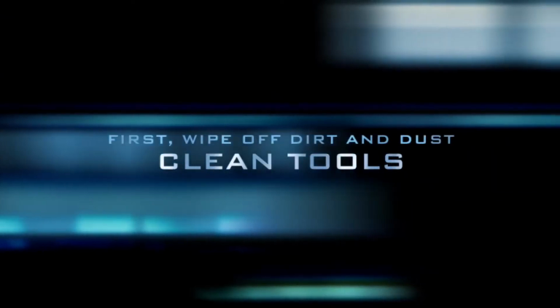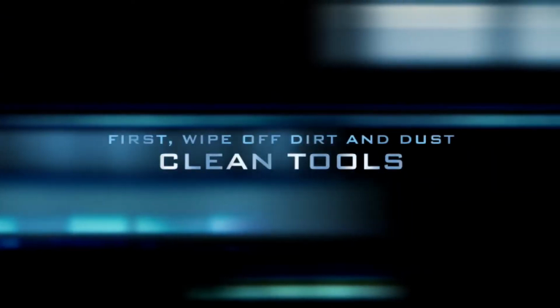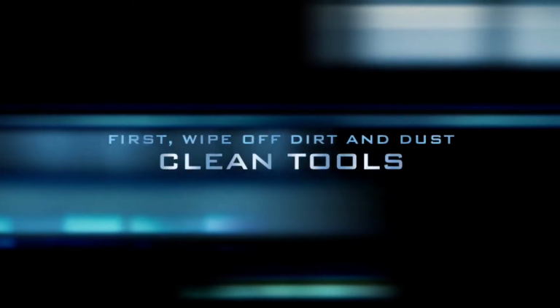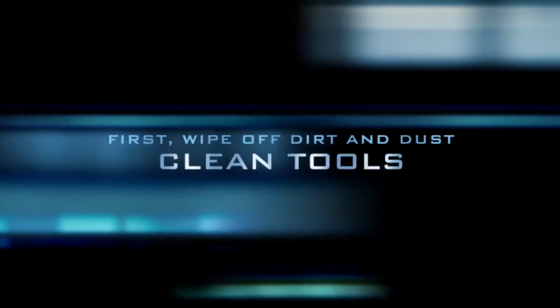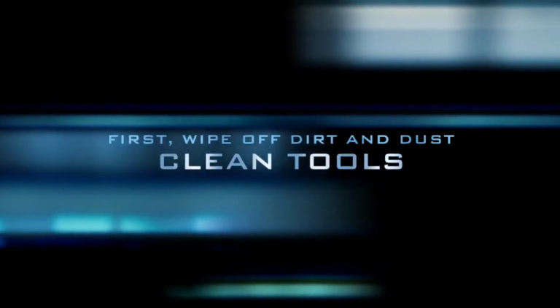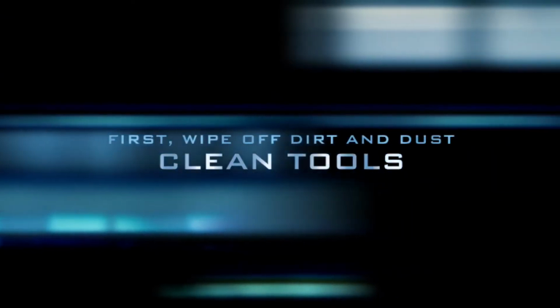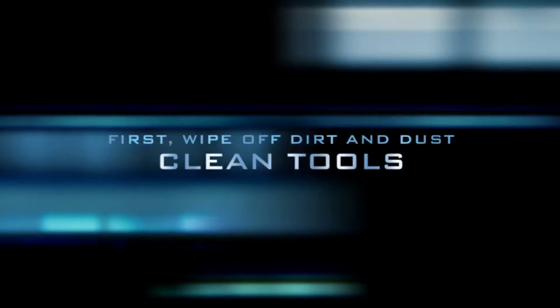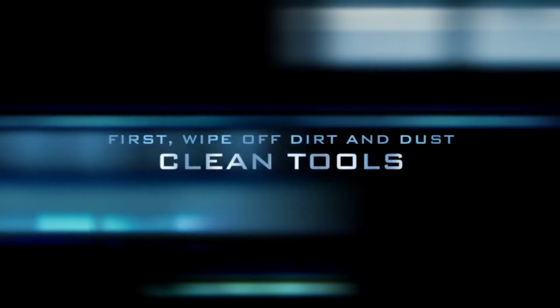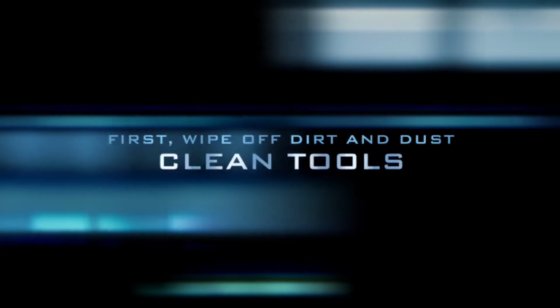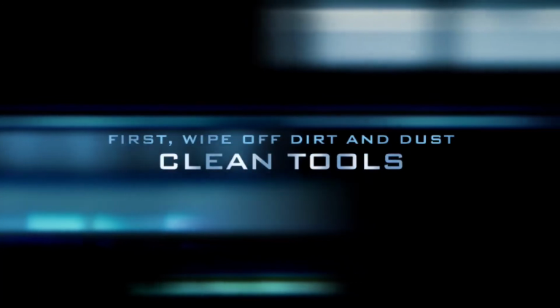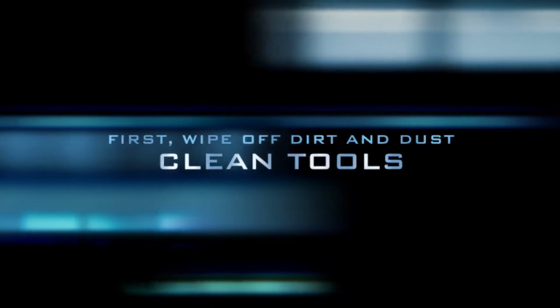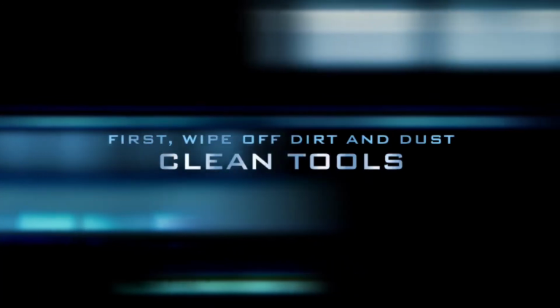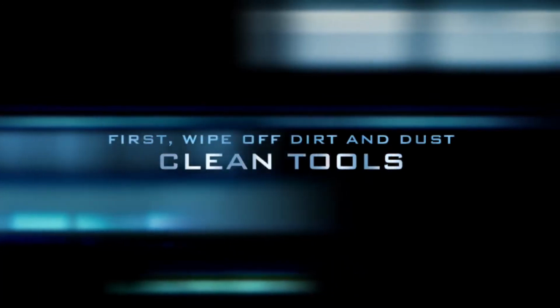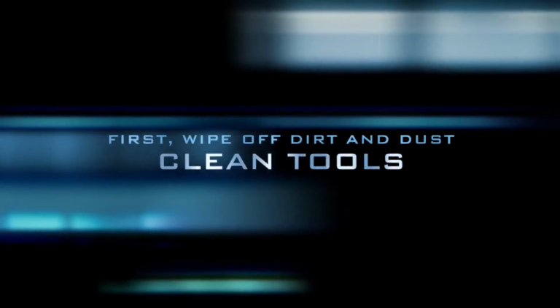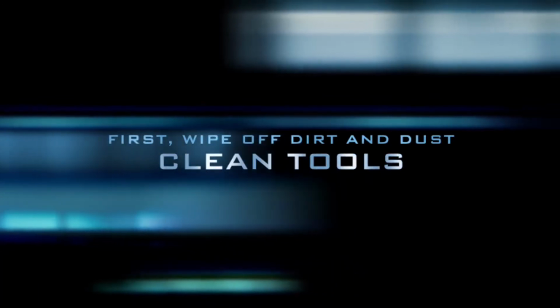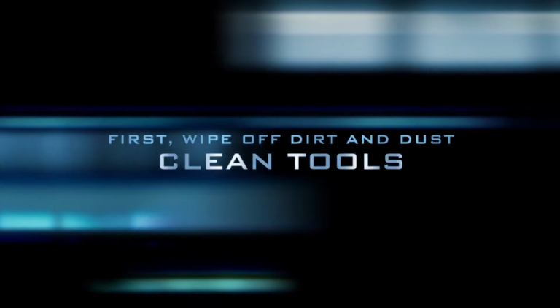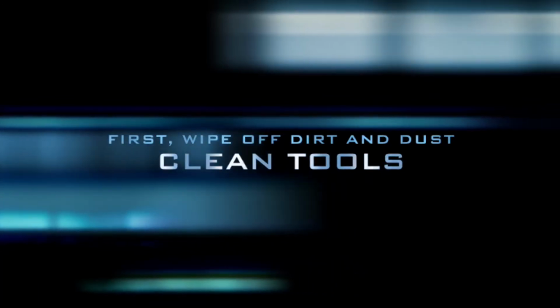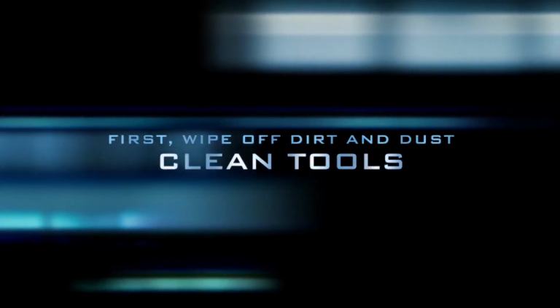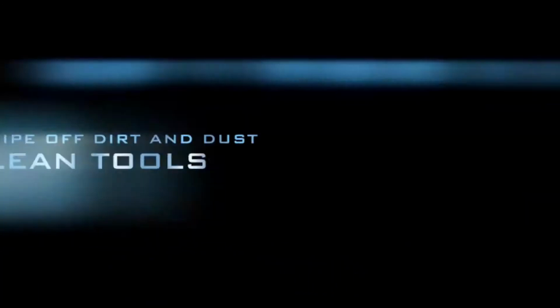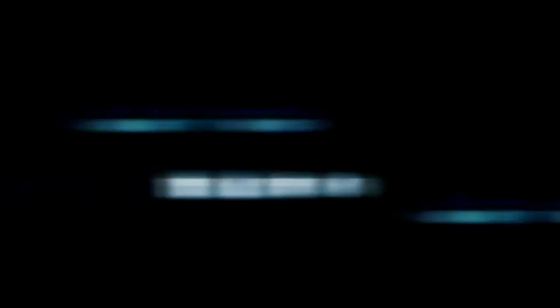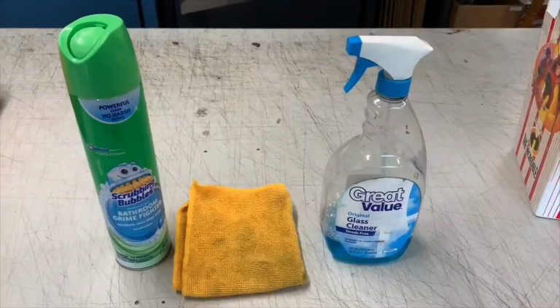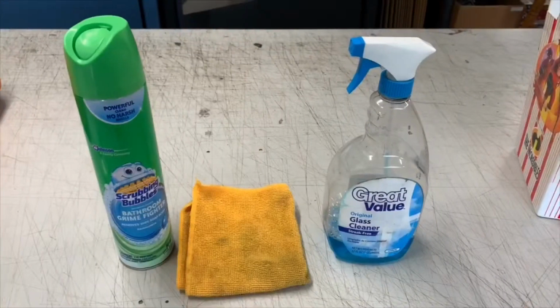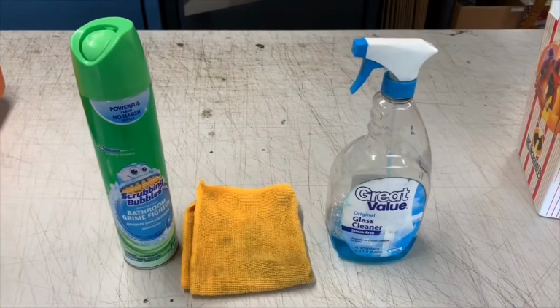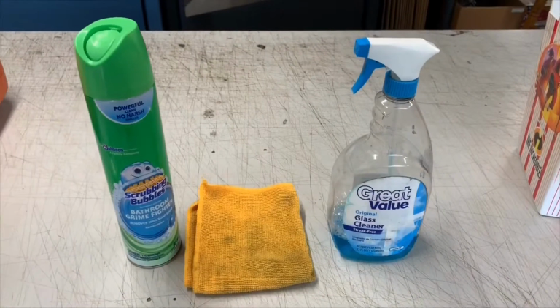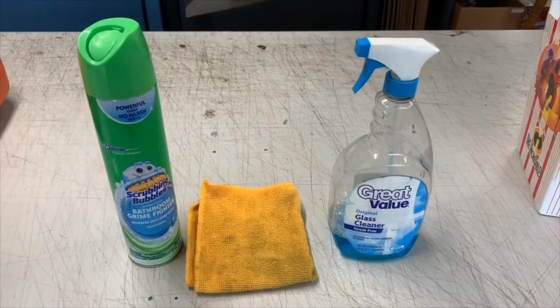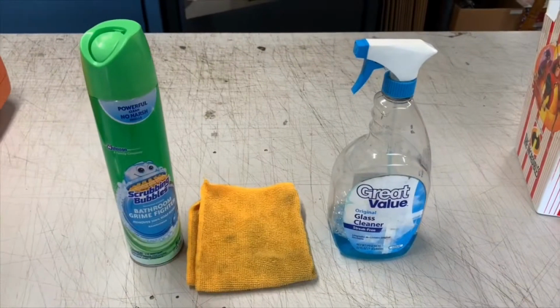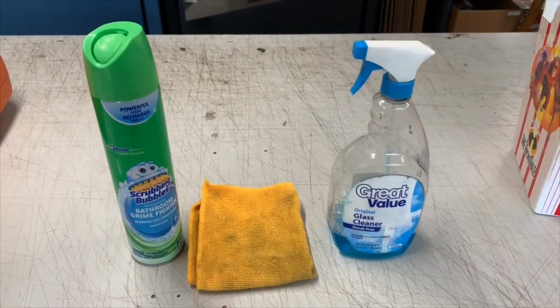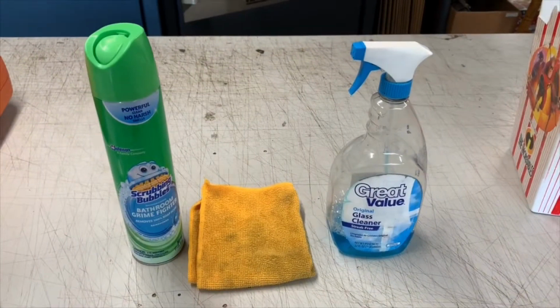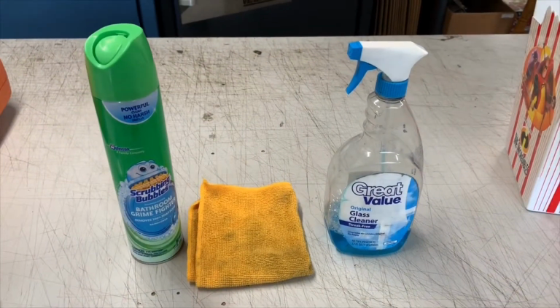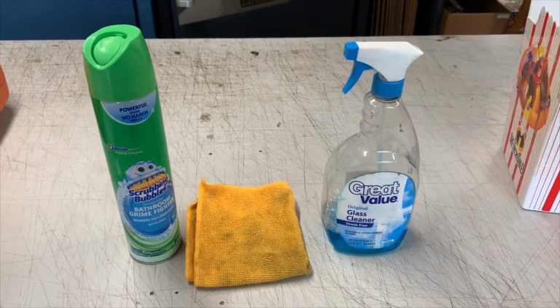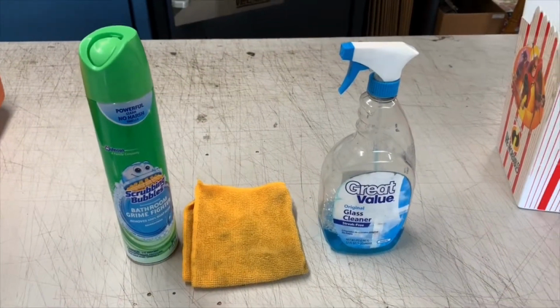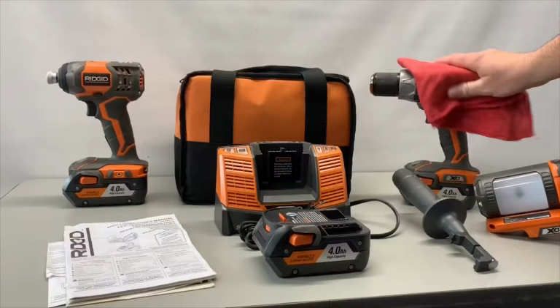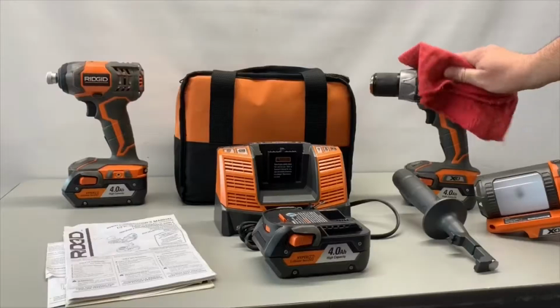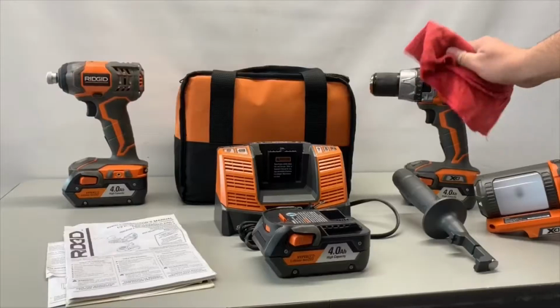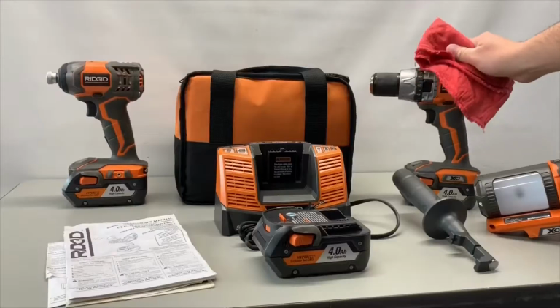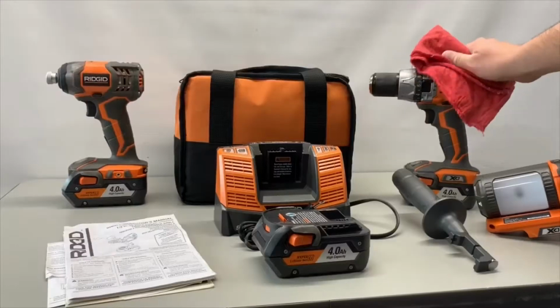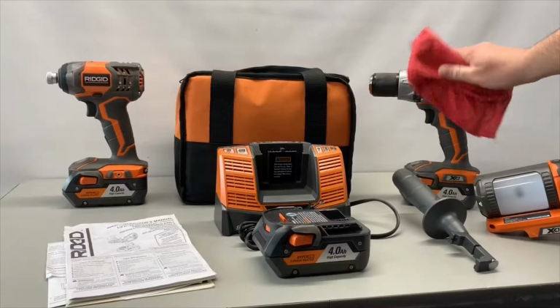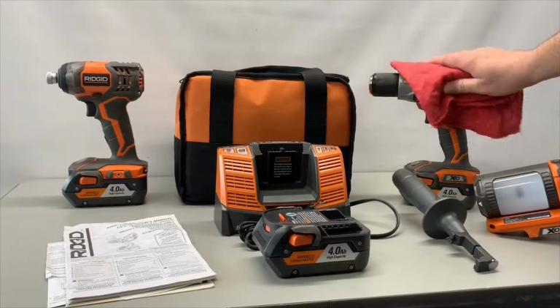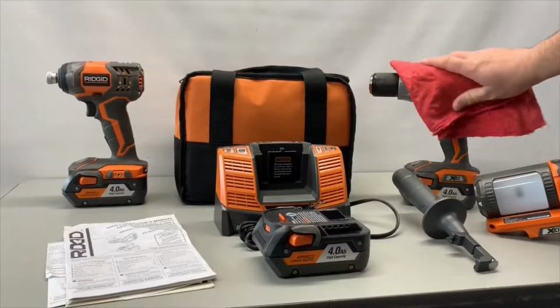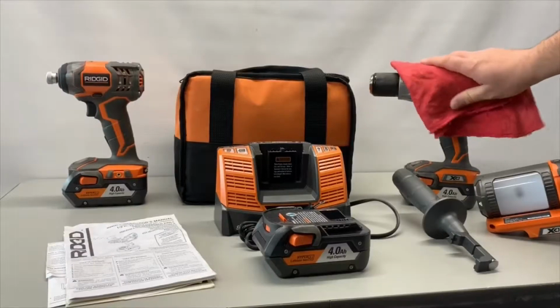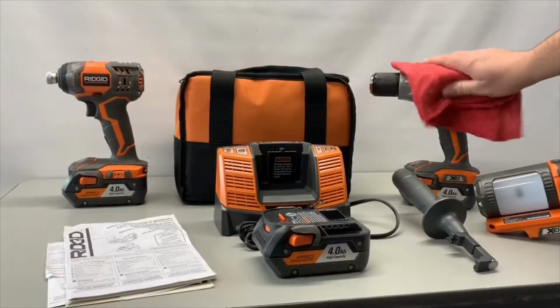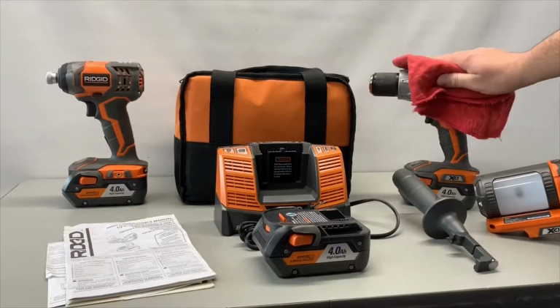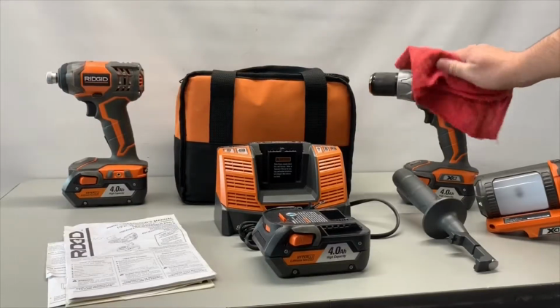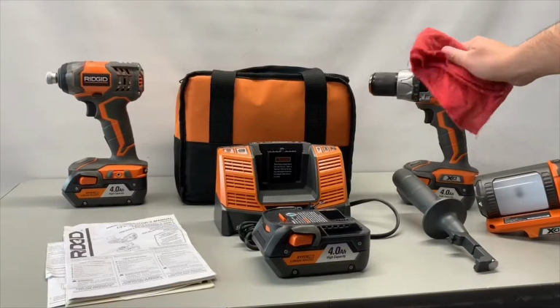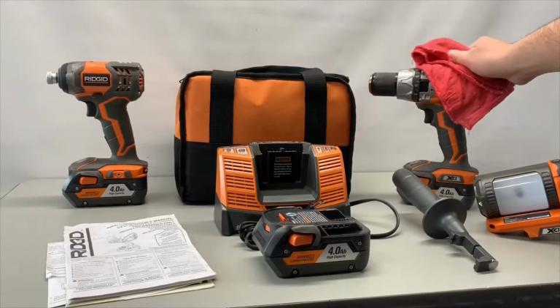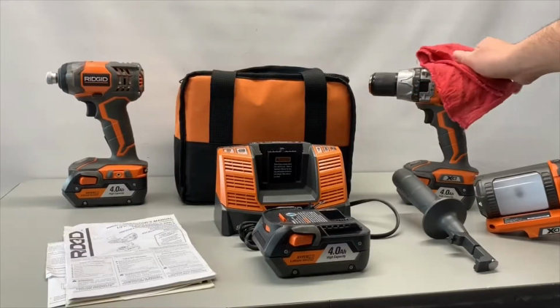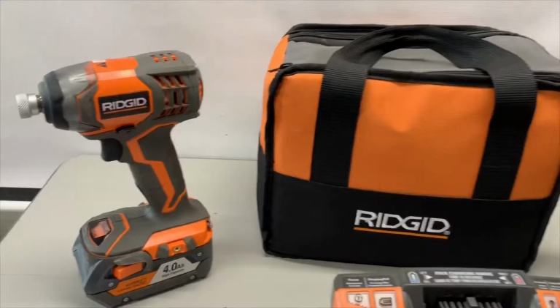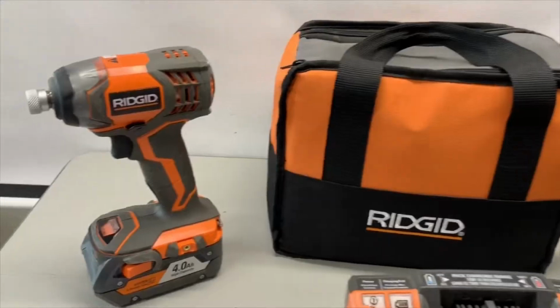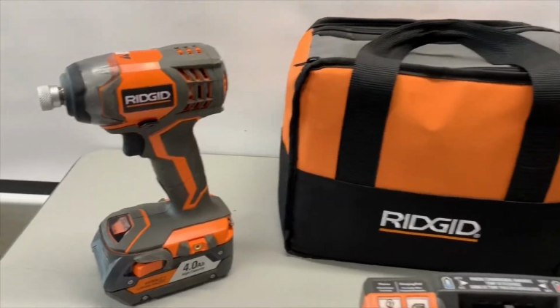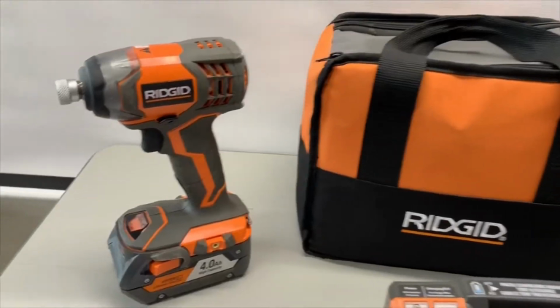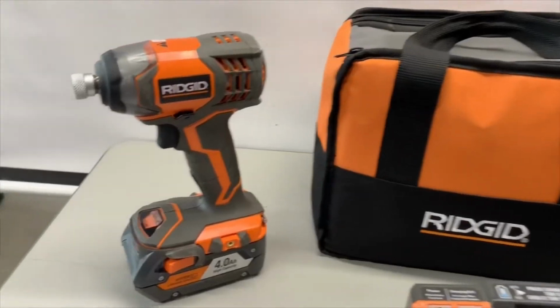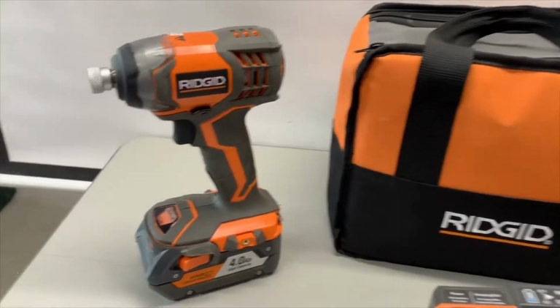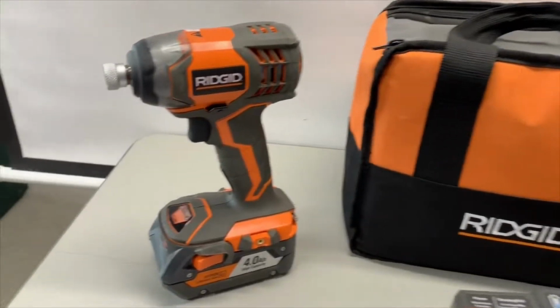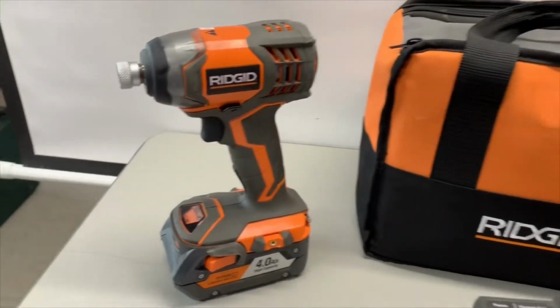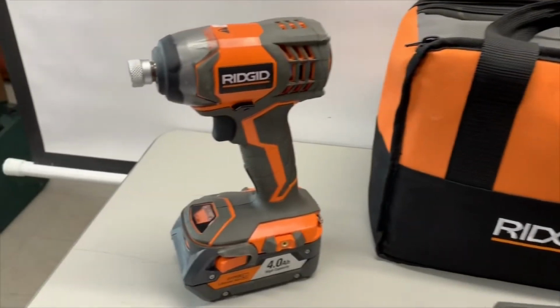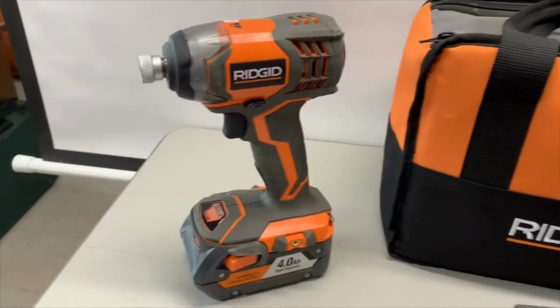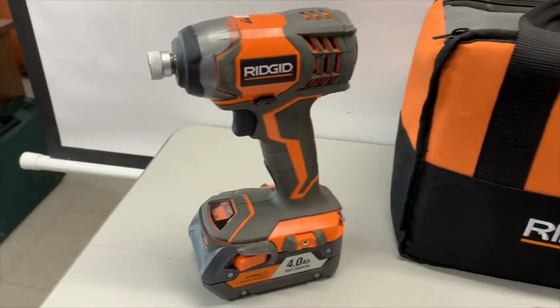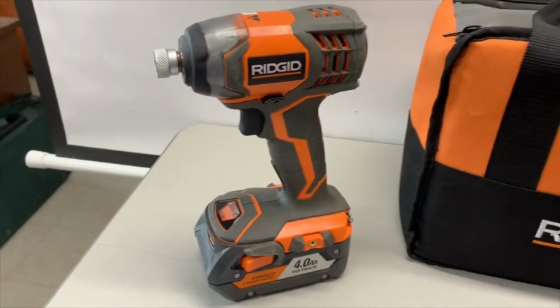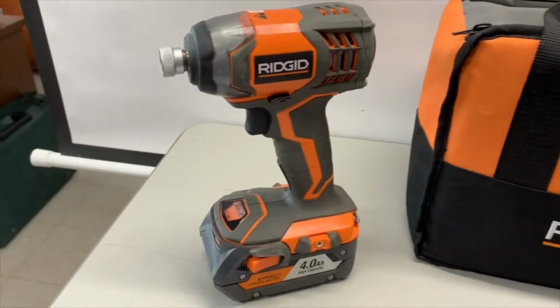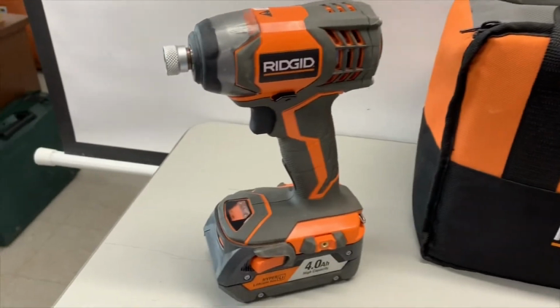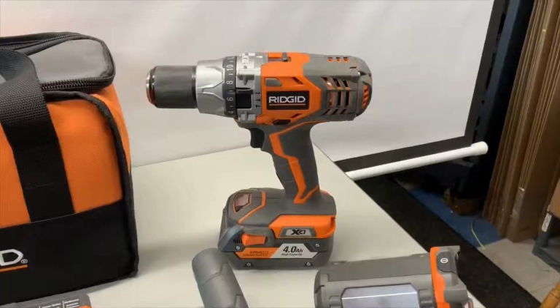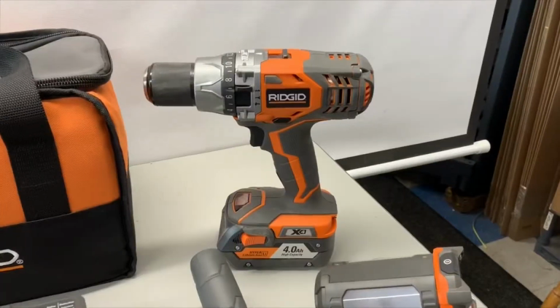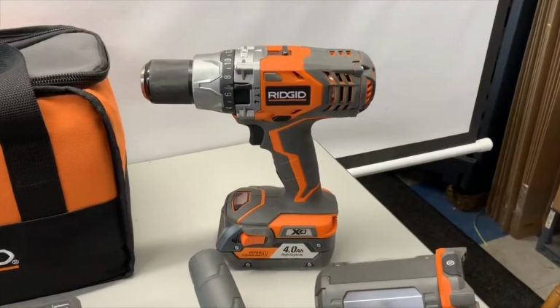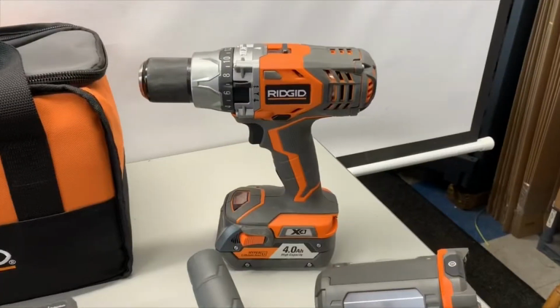First, wipe off the dirt and dust. Clean tools means more value. So, quick and easy step most often overlooked.